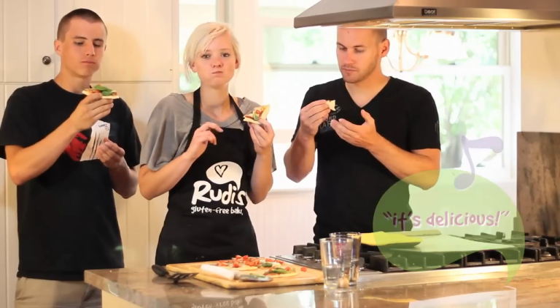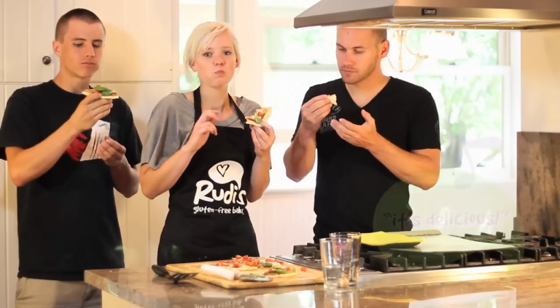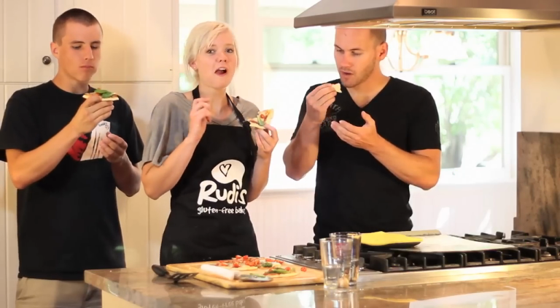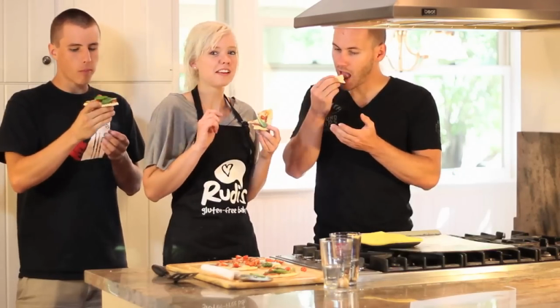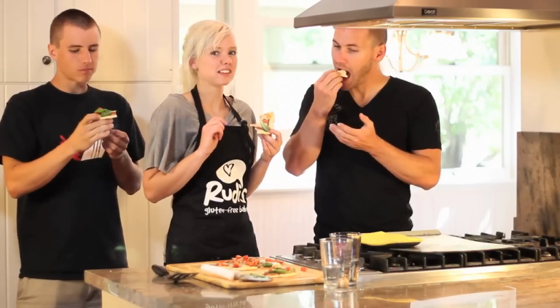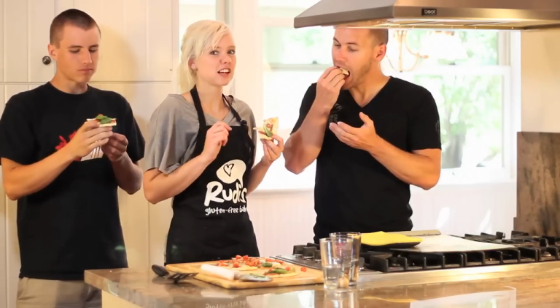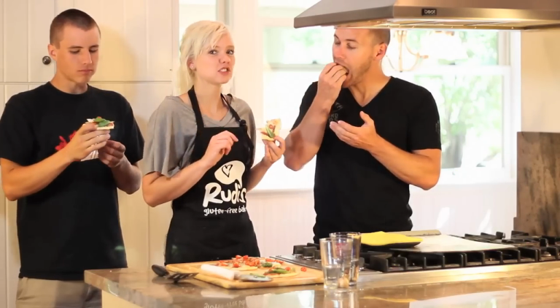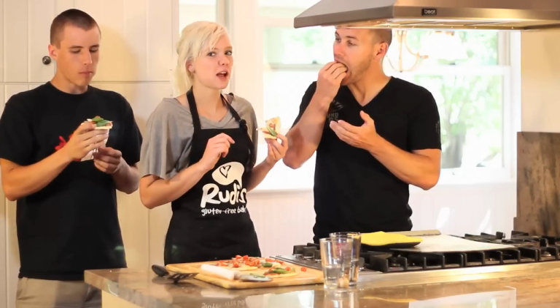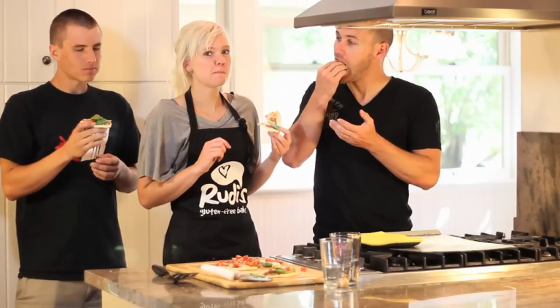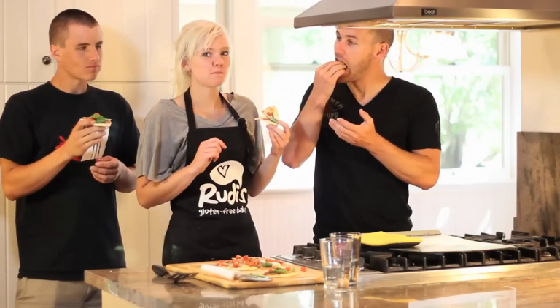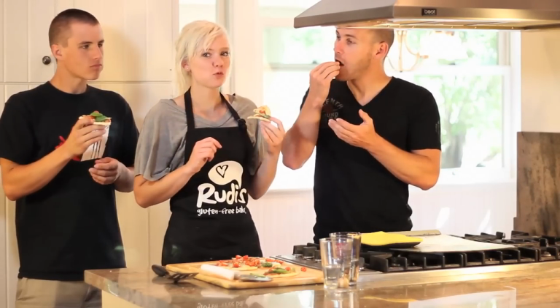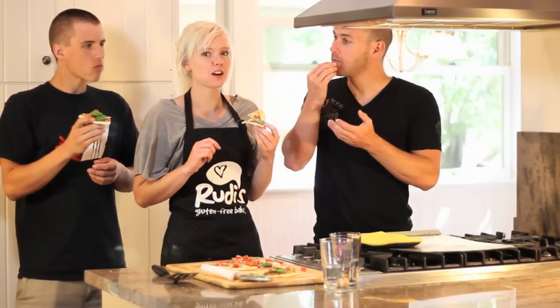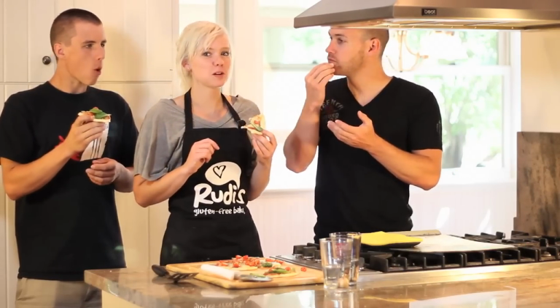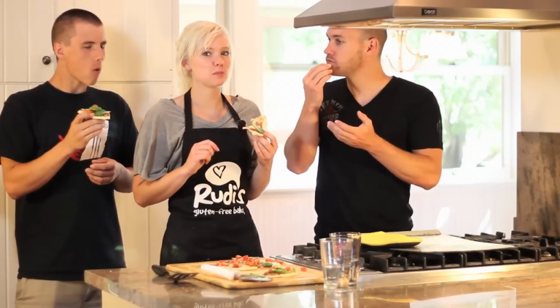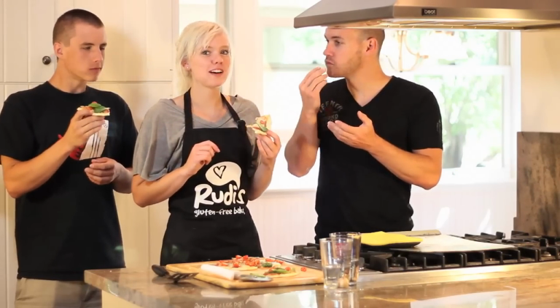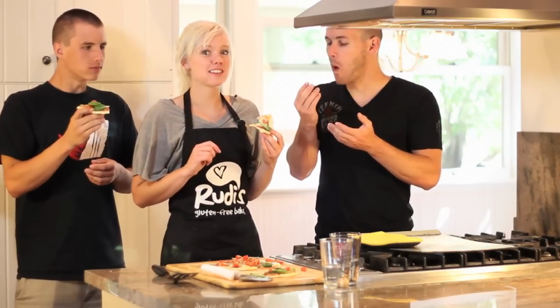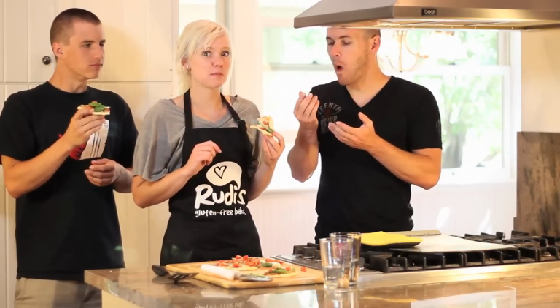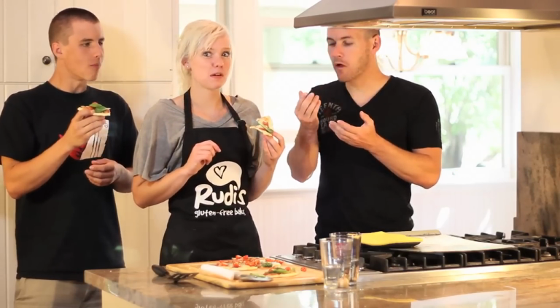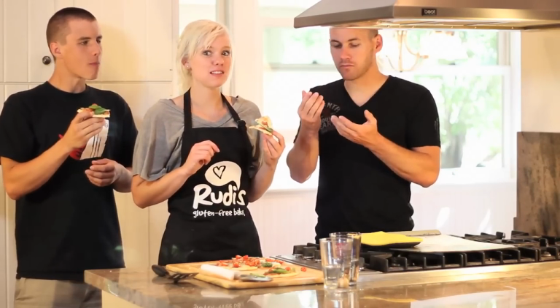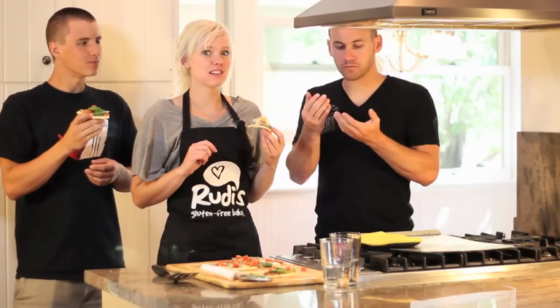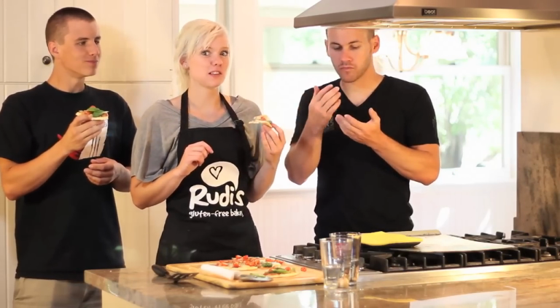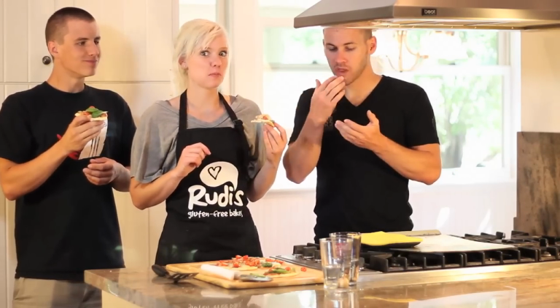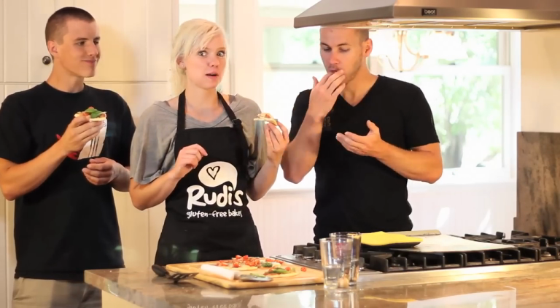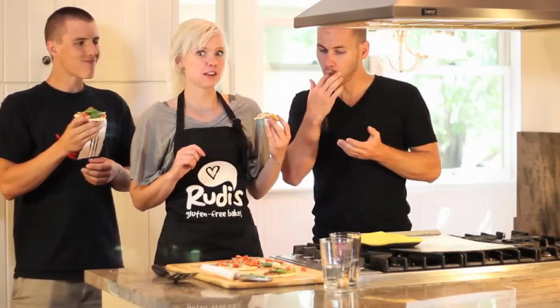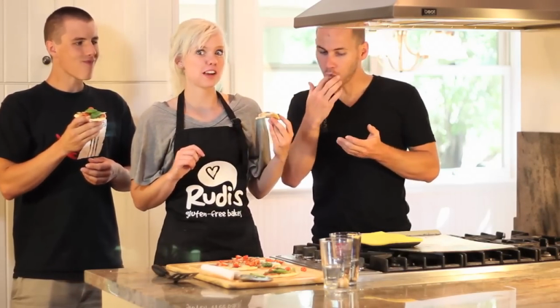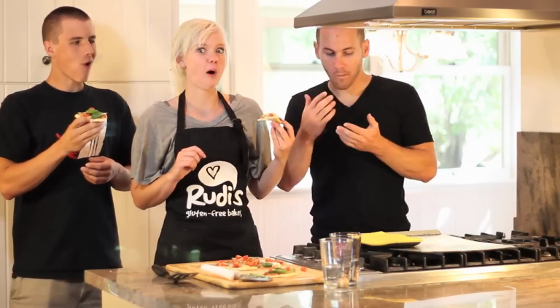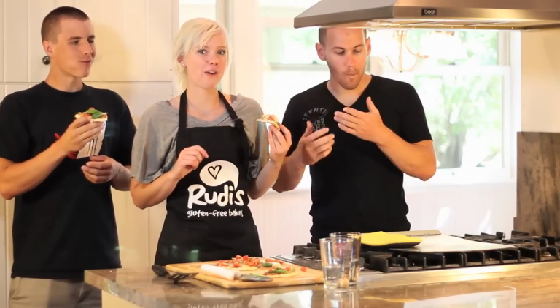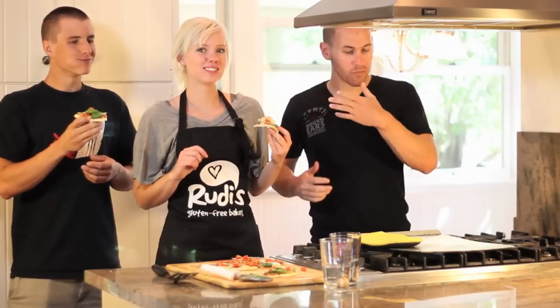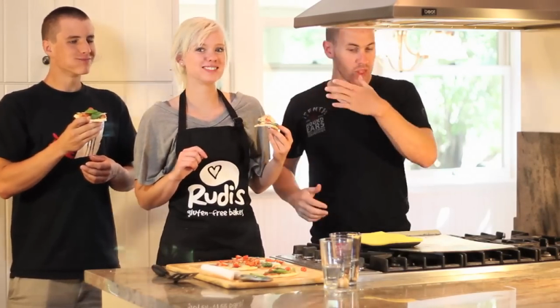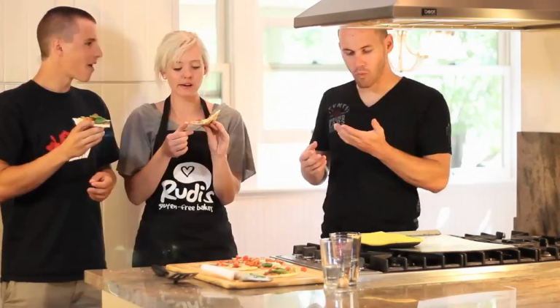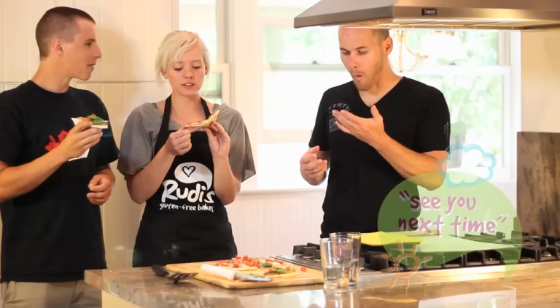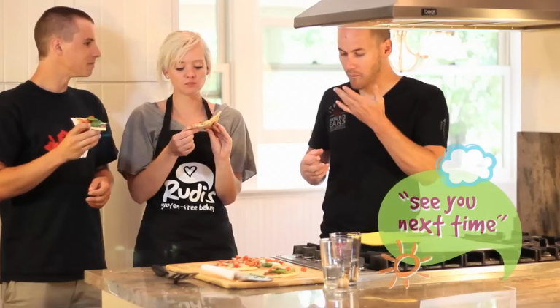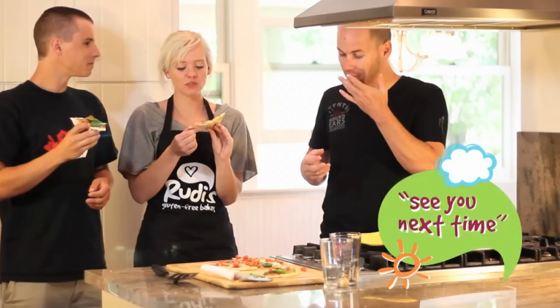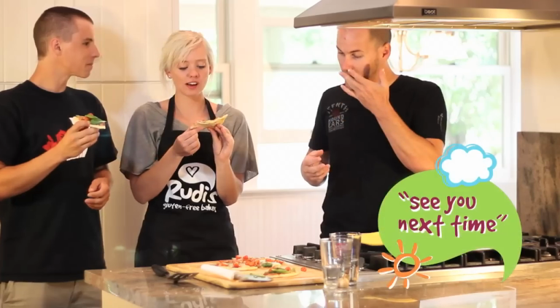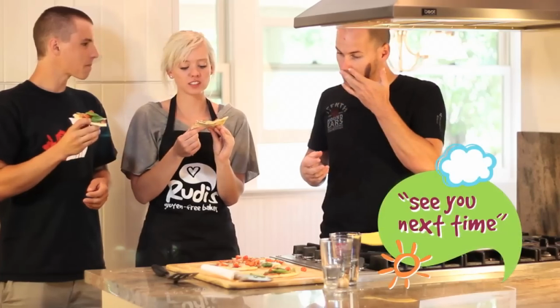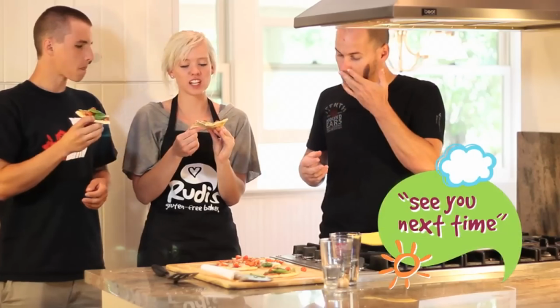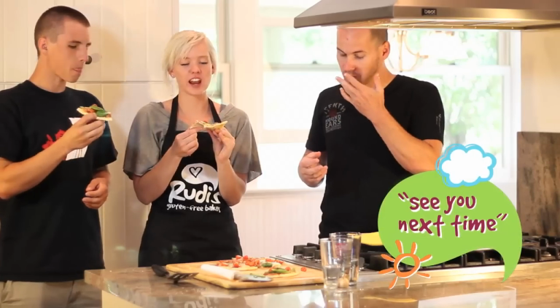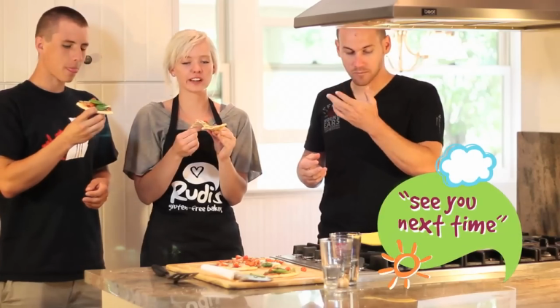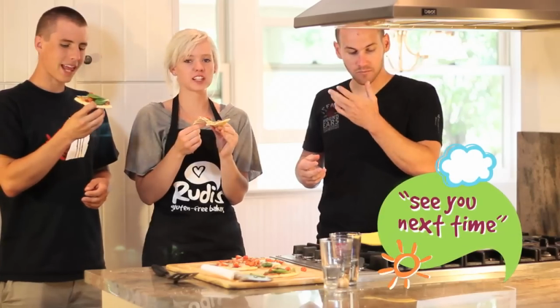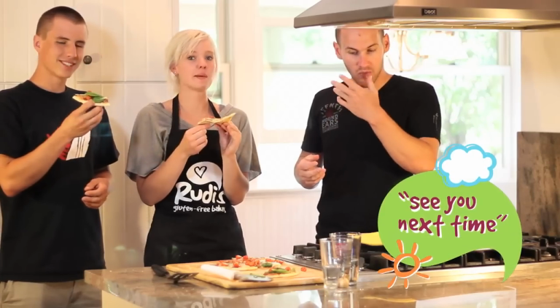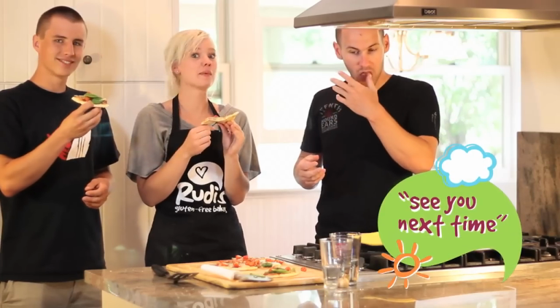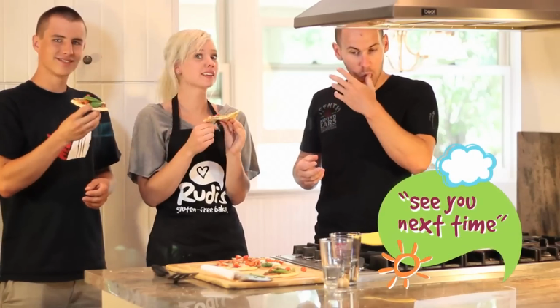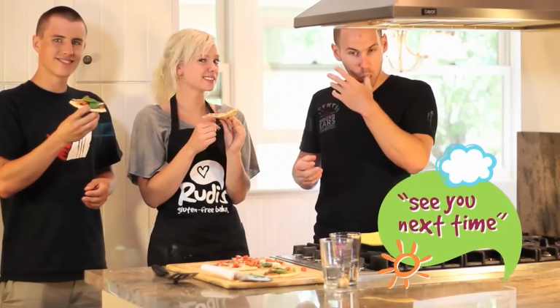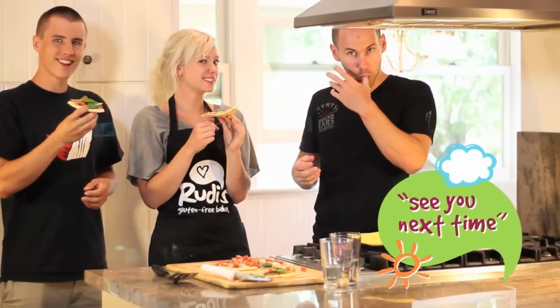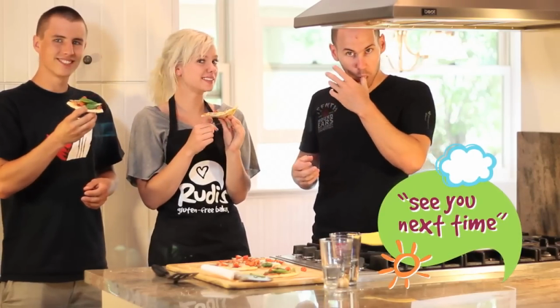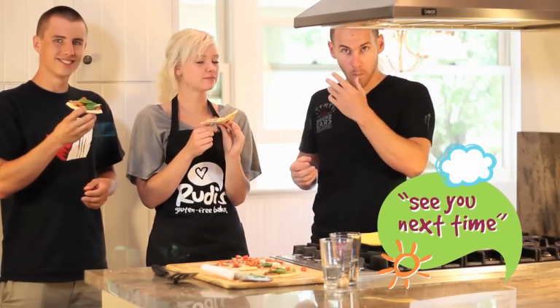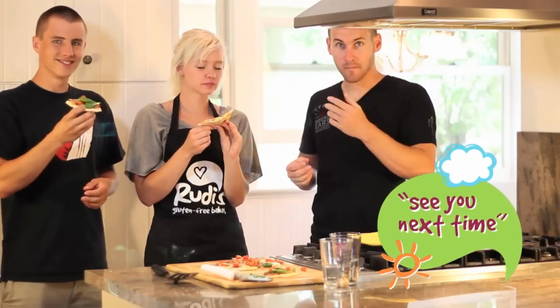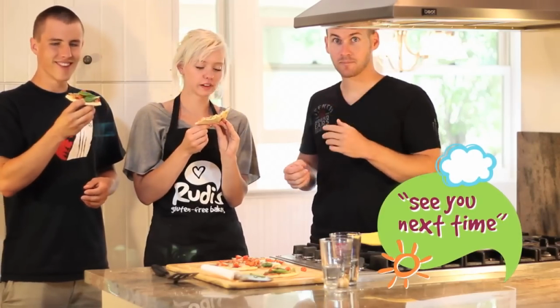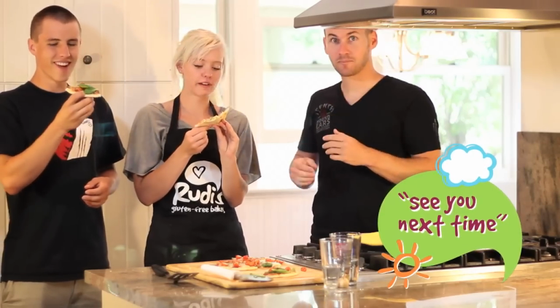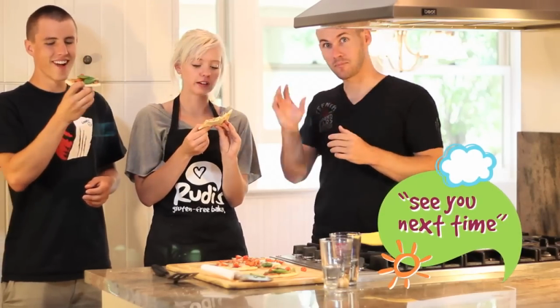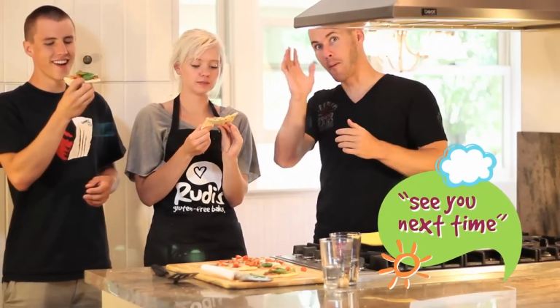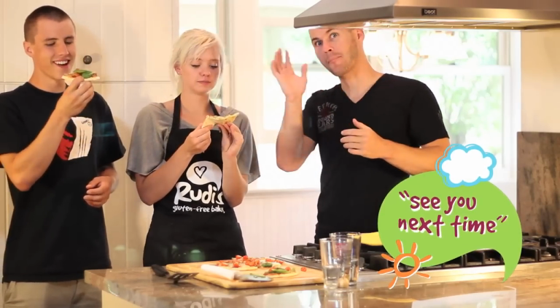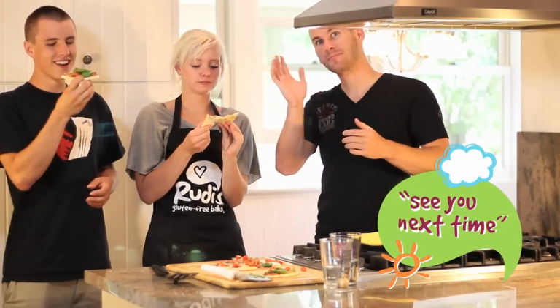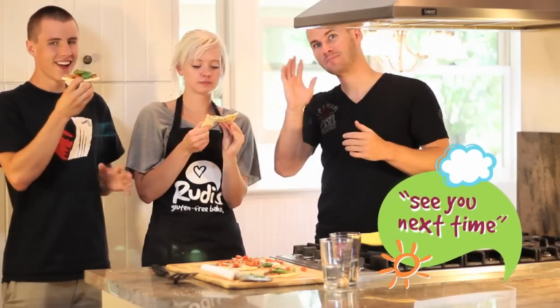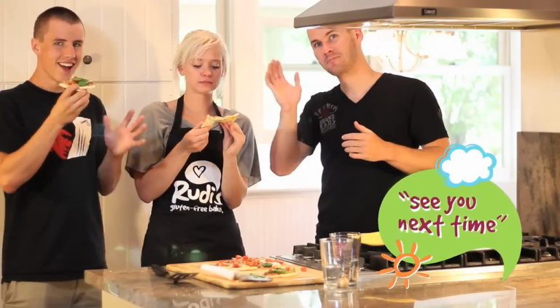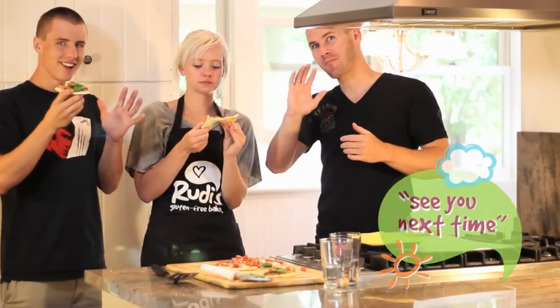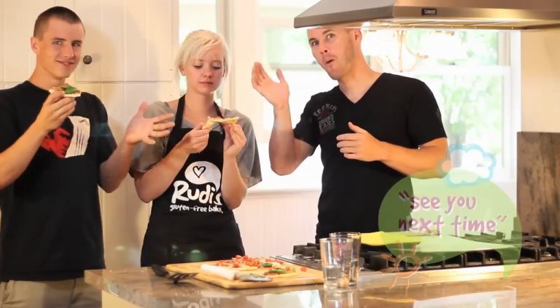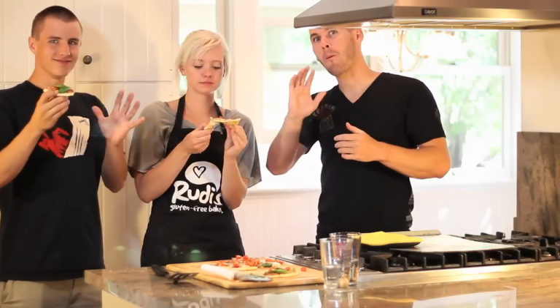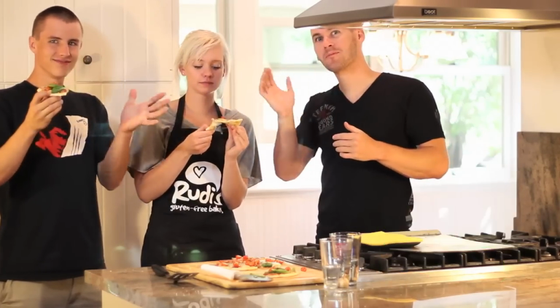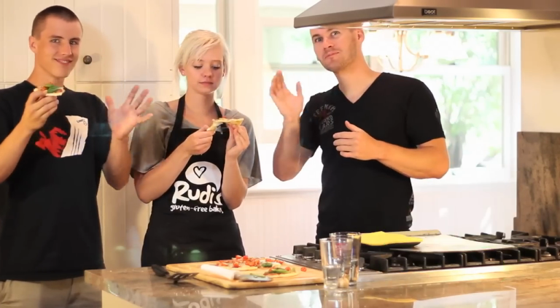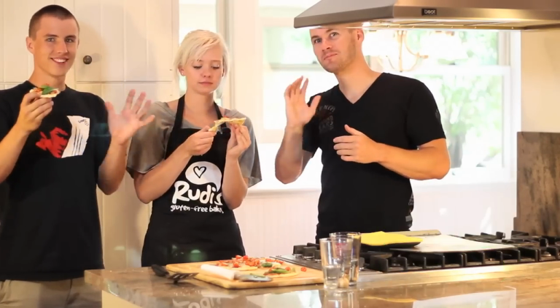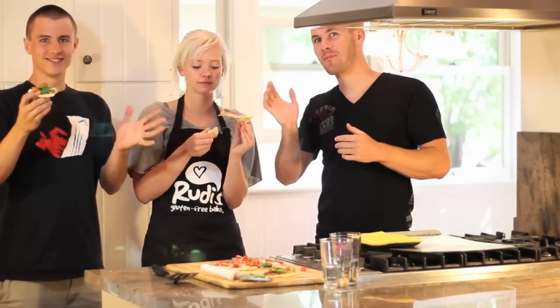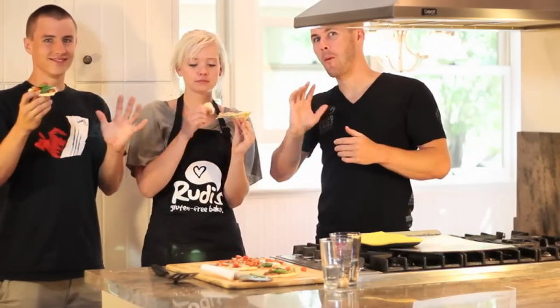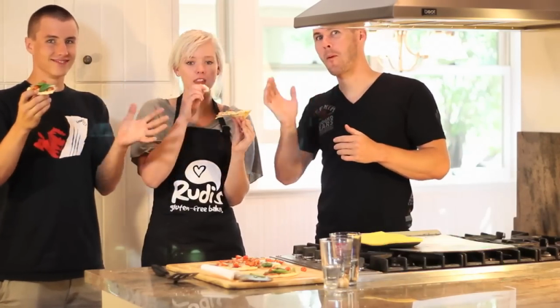Alright, next time we're going to play with our buns on the barbecue. See you next time. Bye!